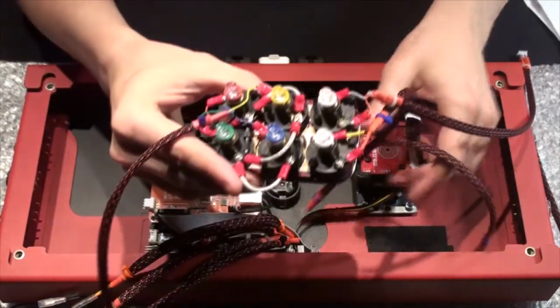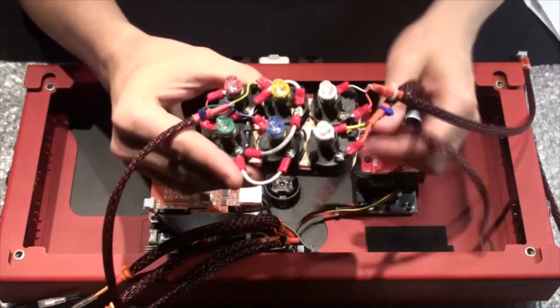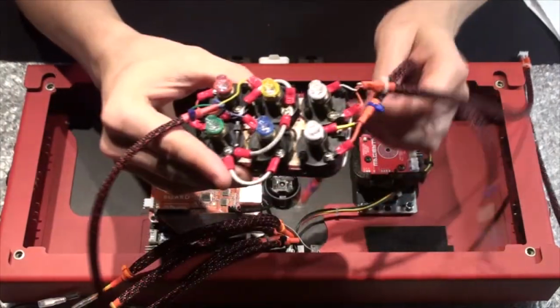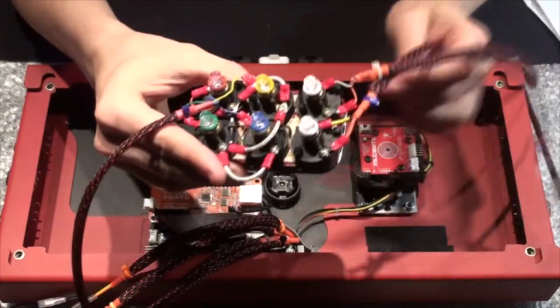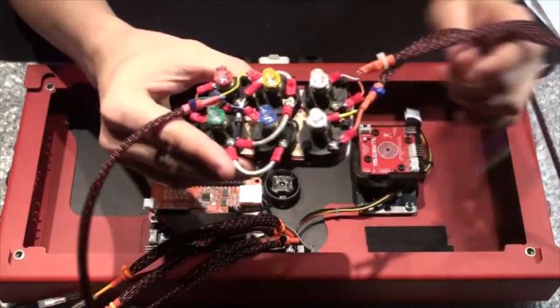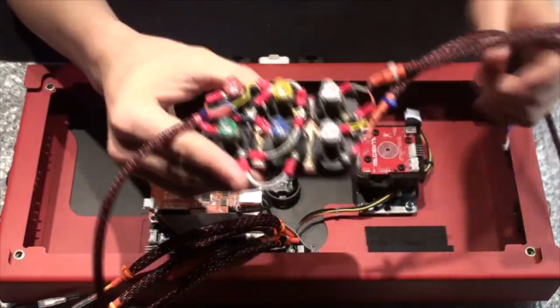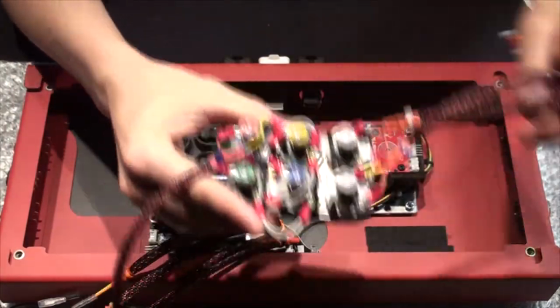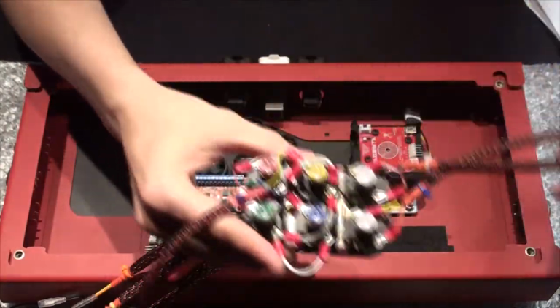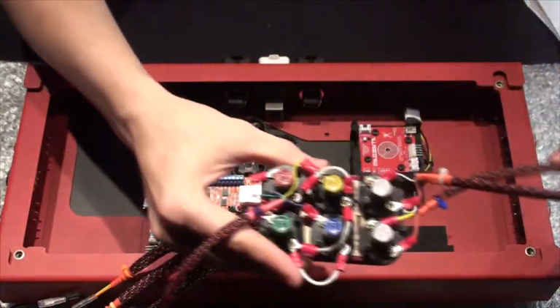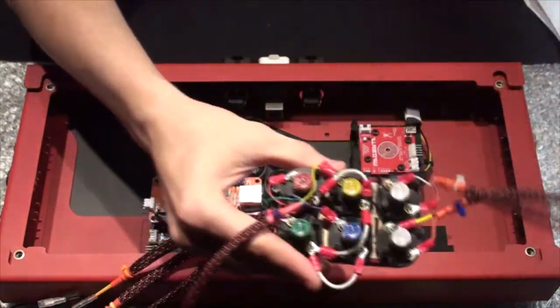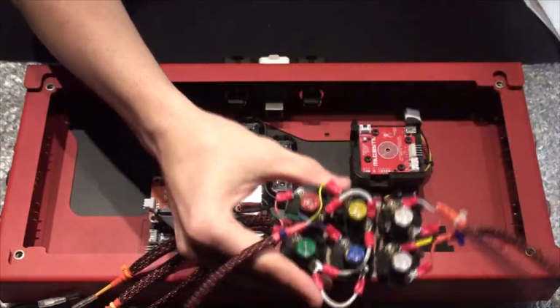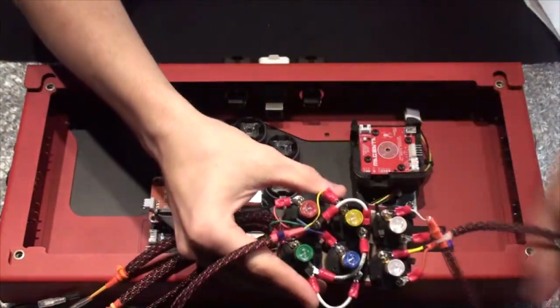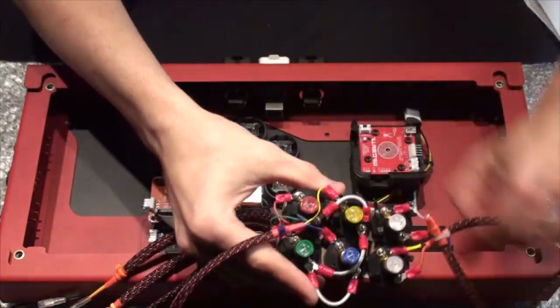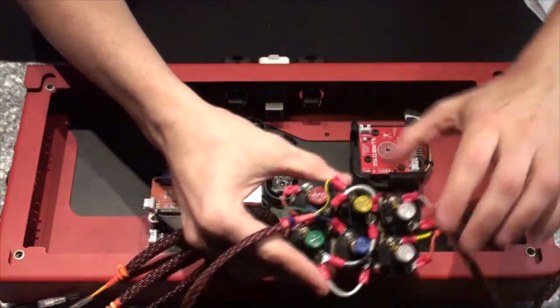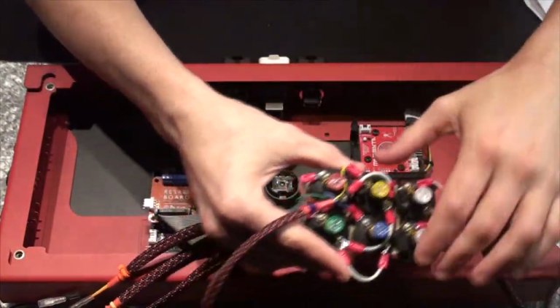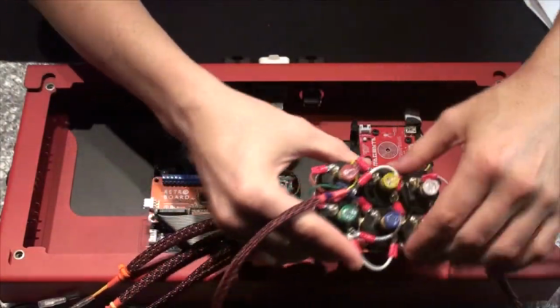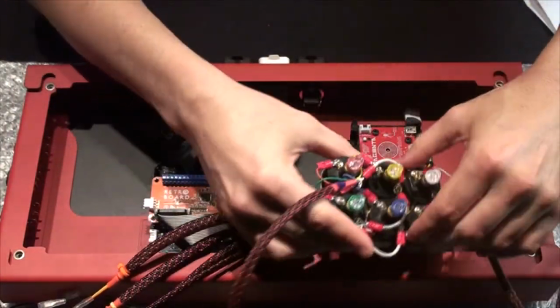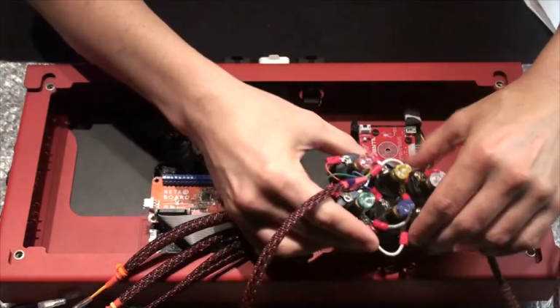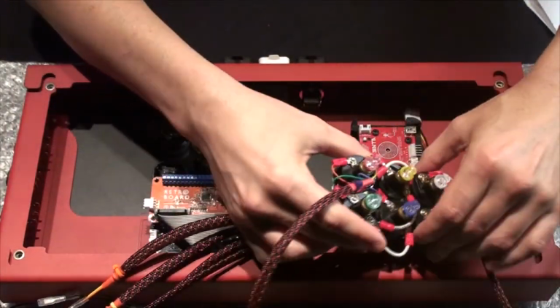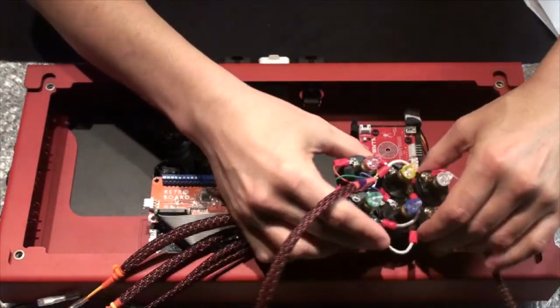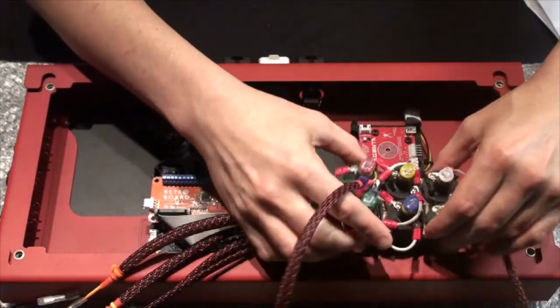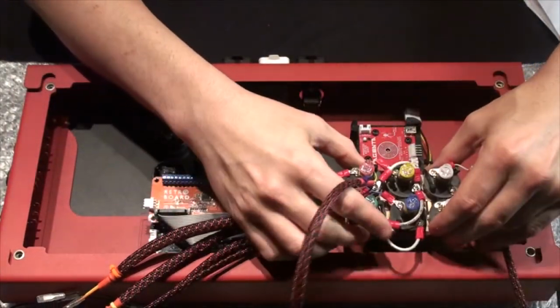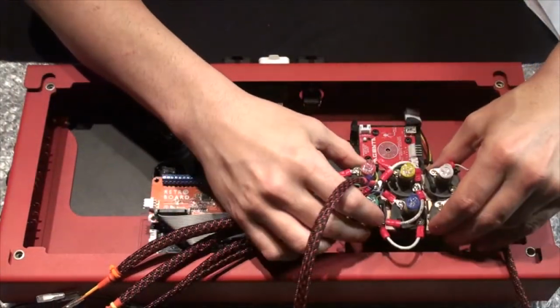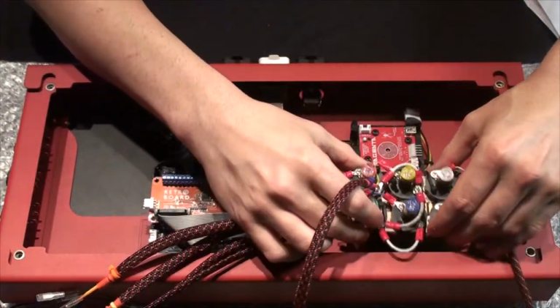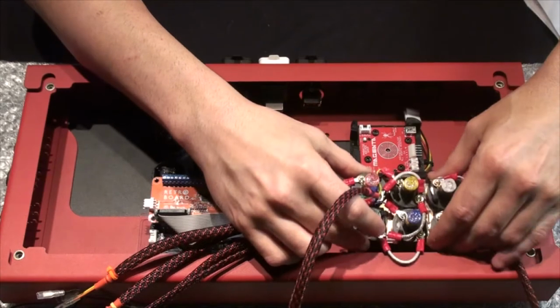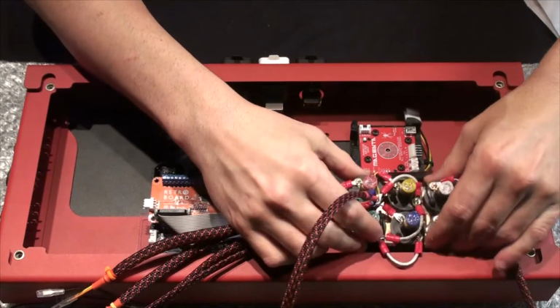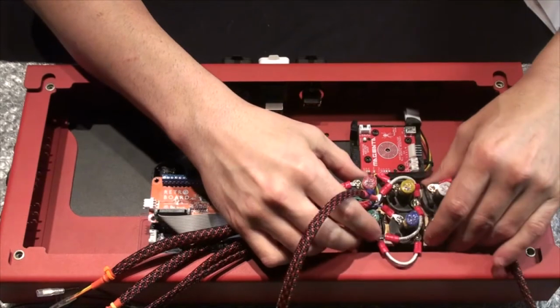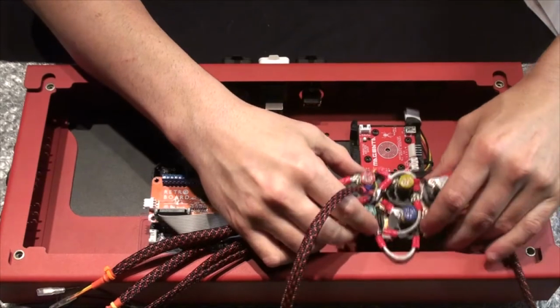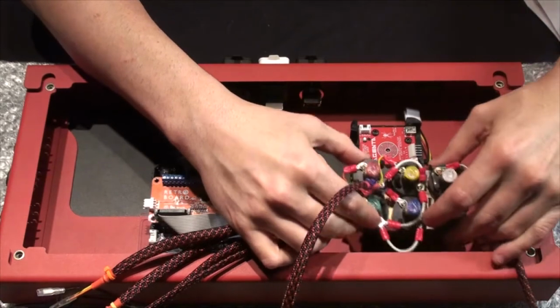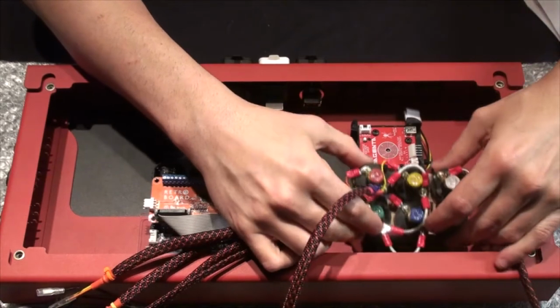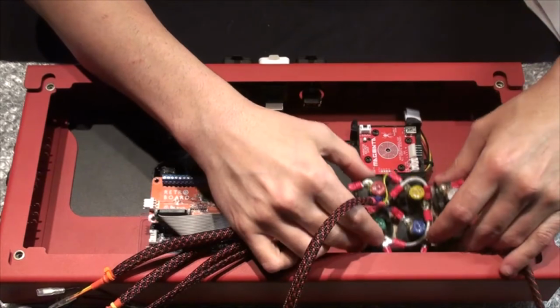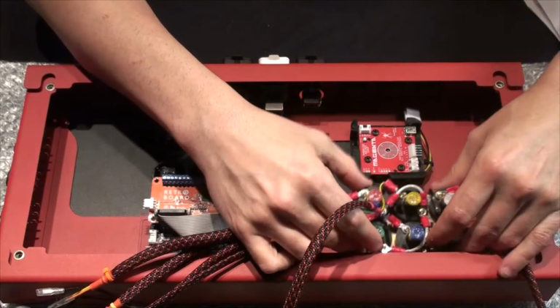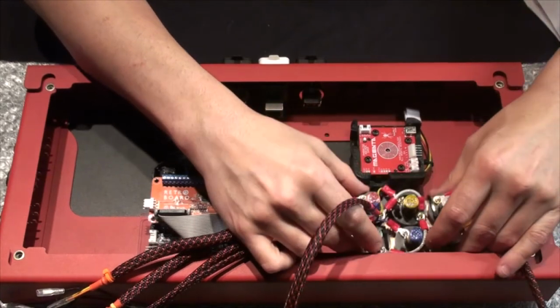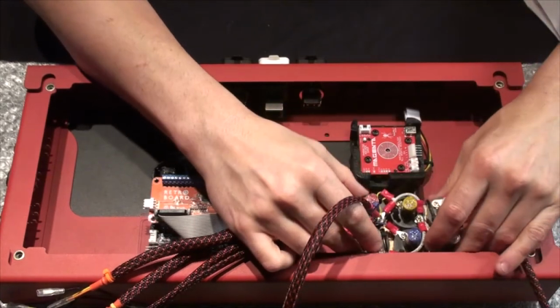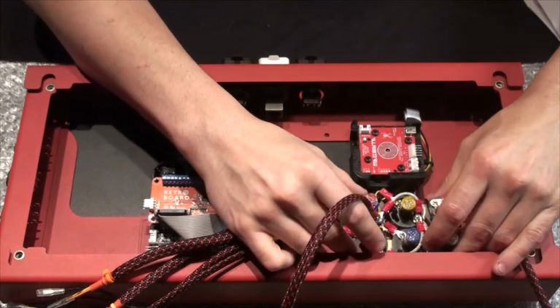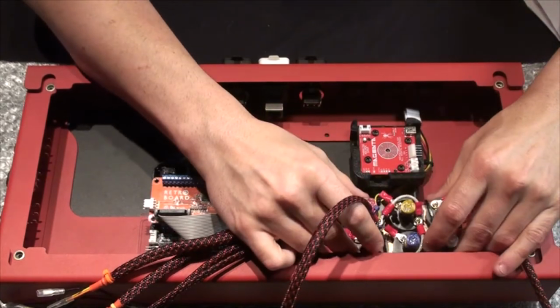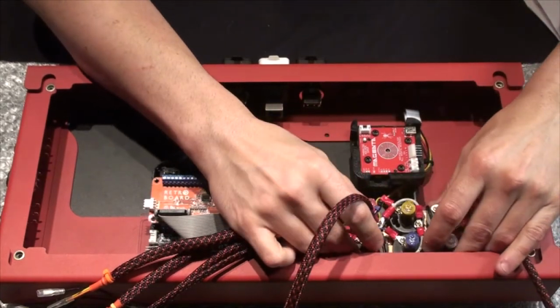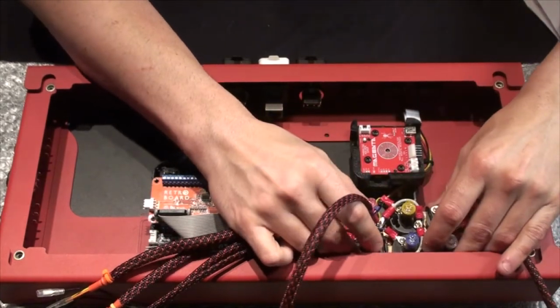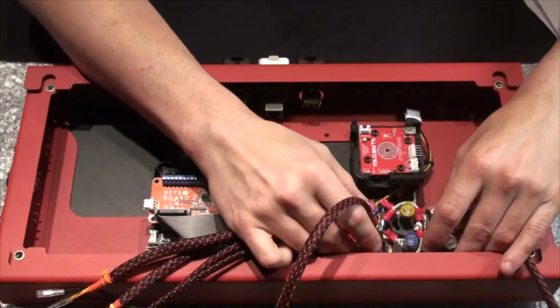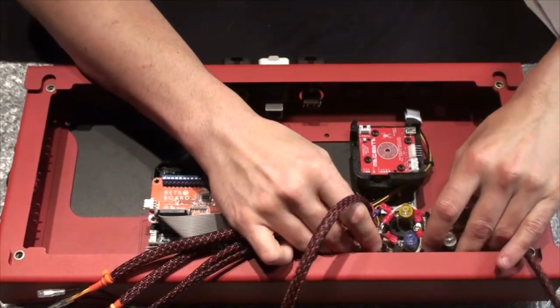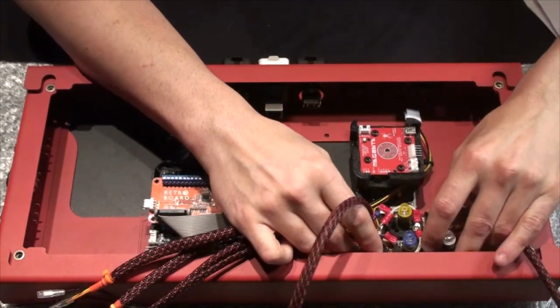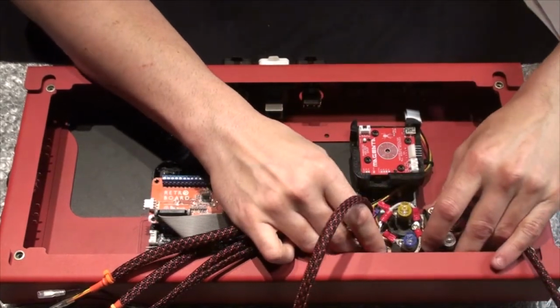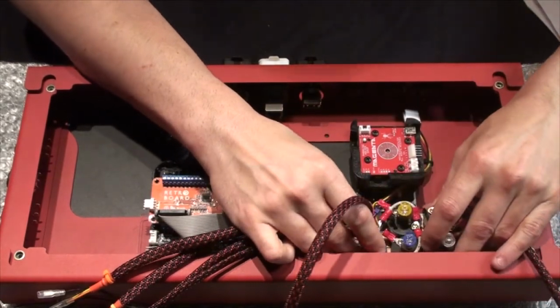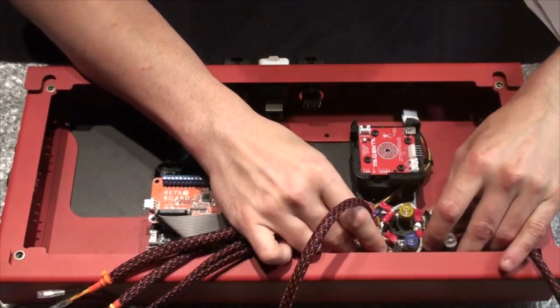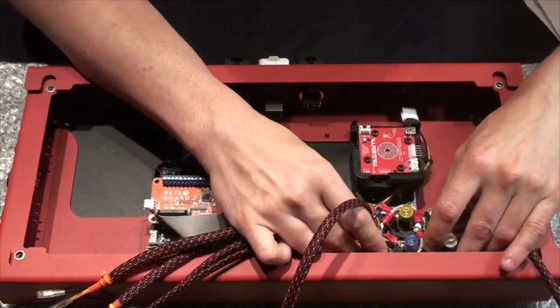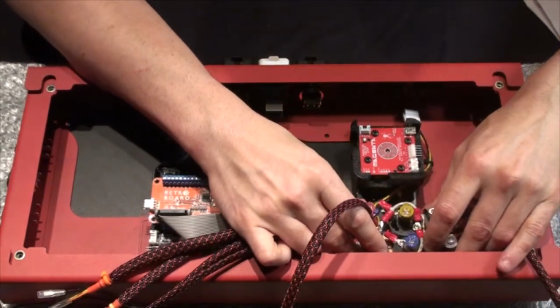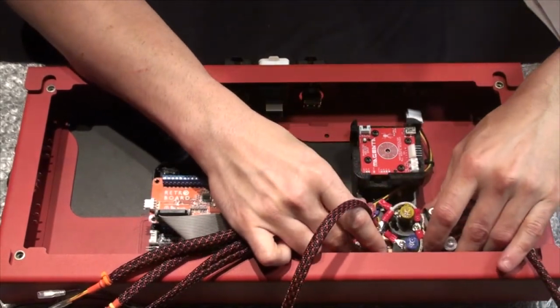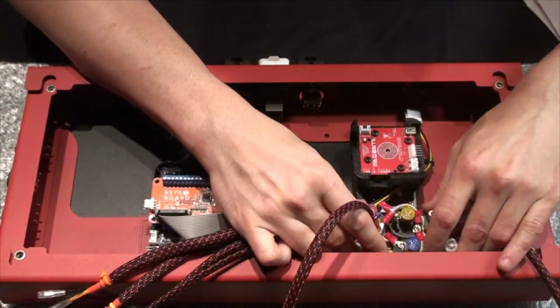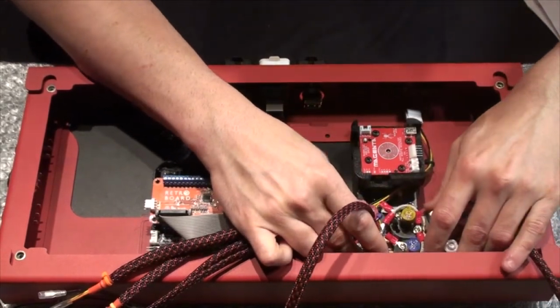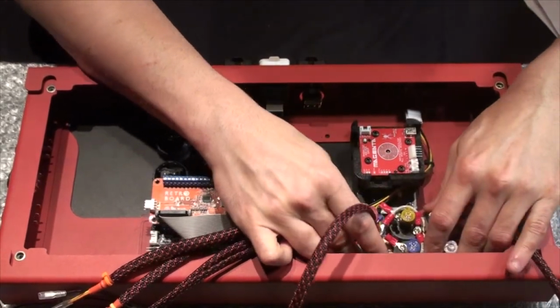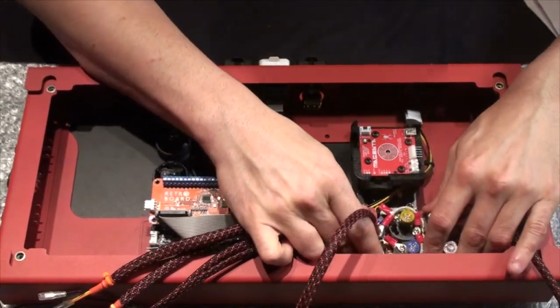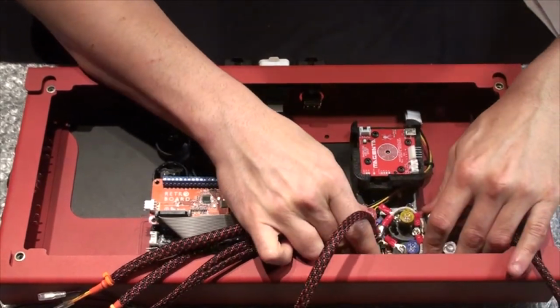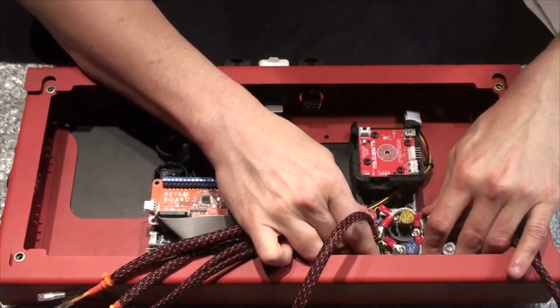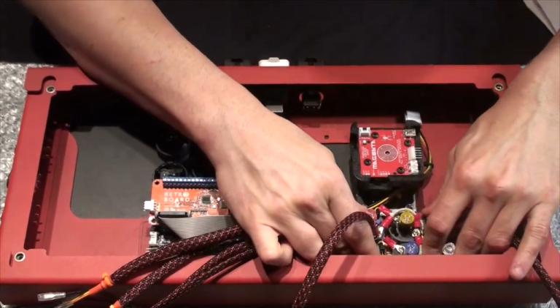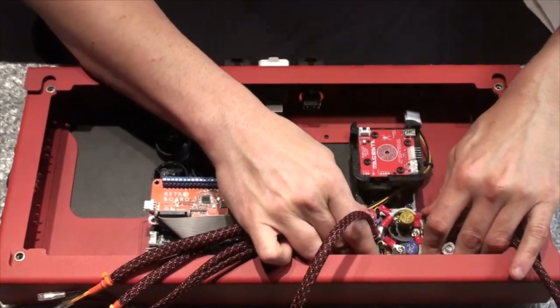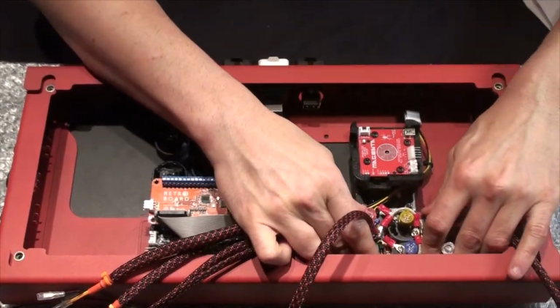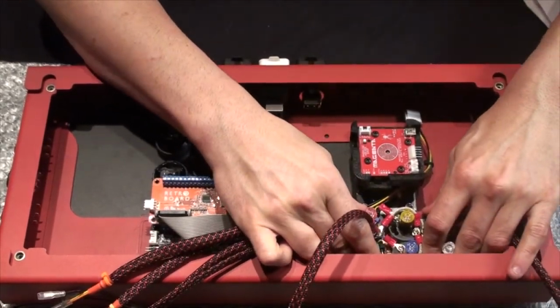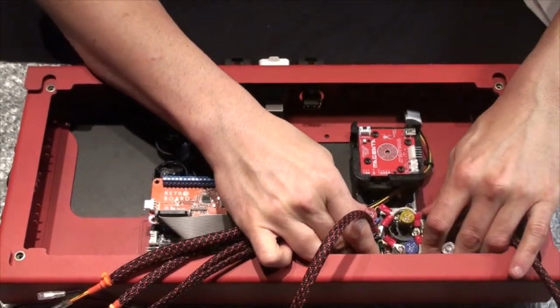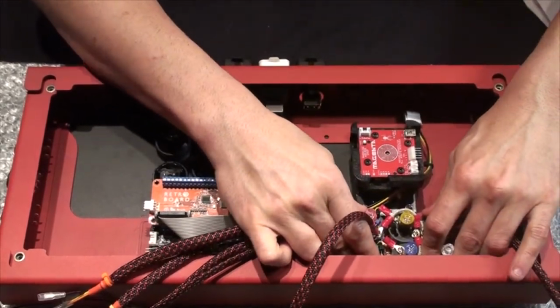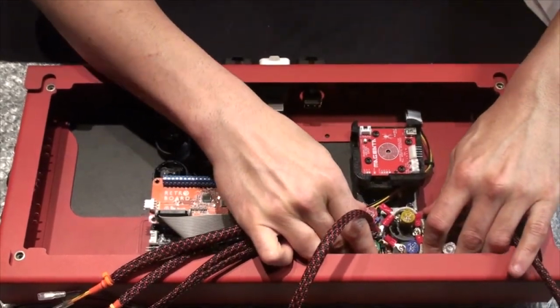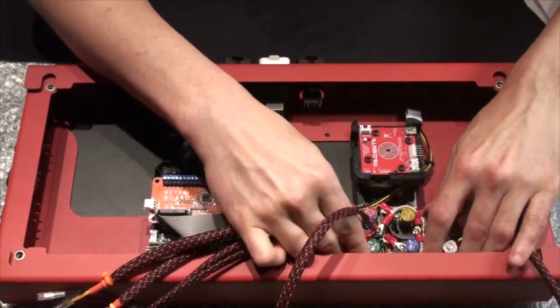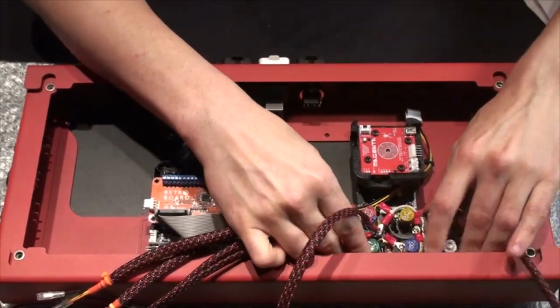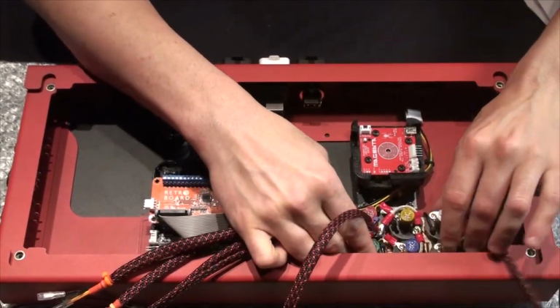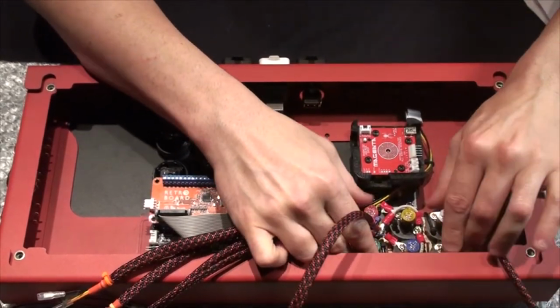I'm going to just put the cables outside, slide it in and push down.